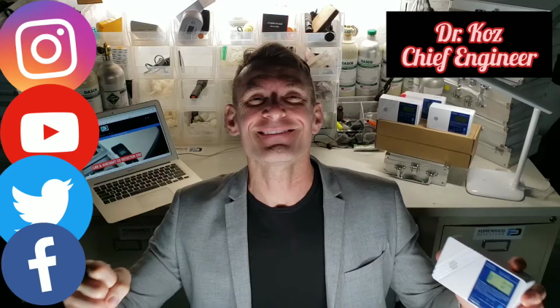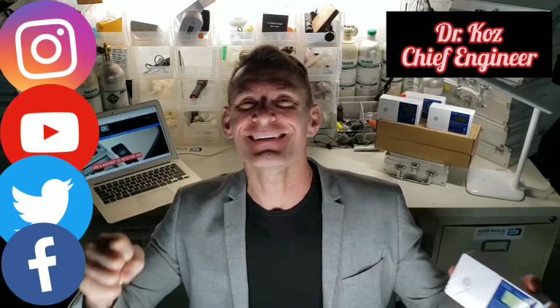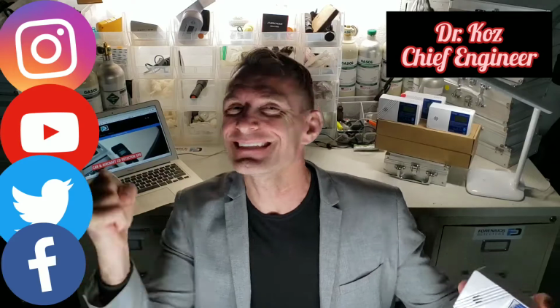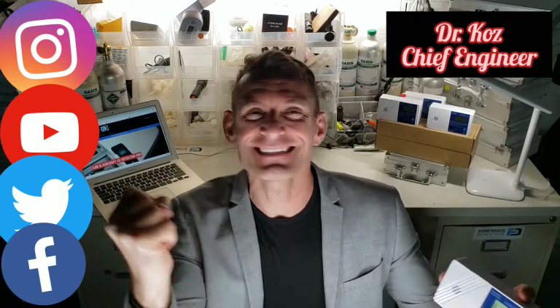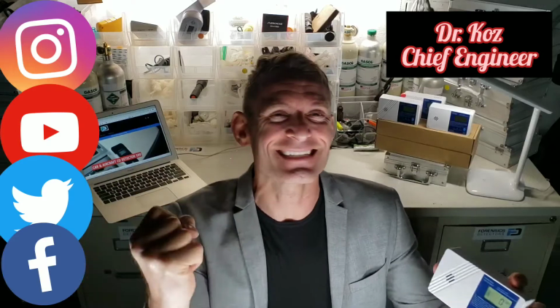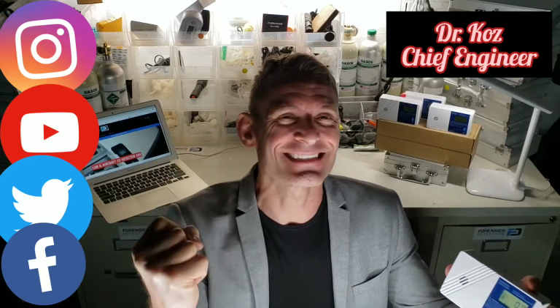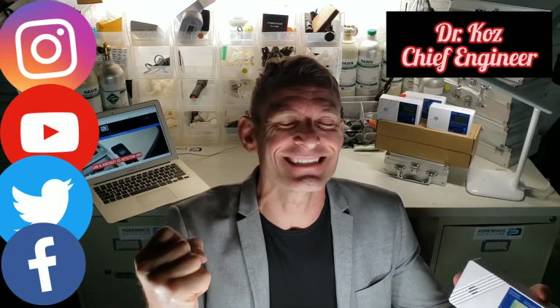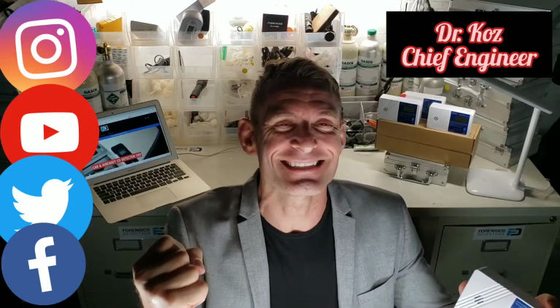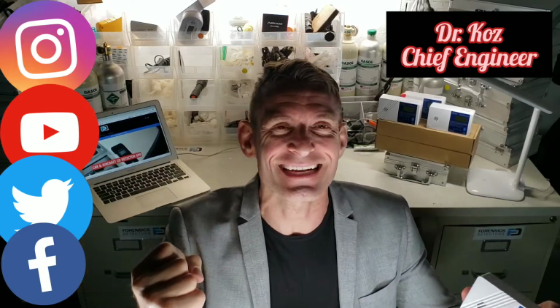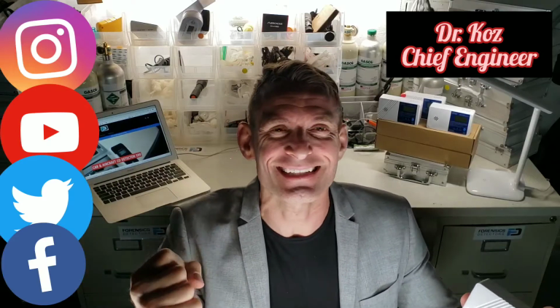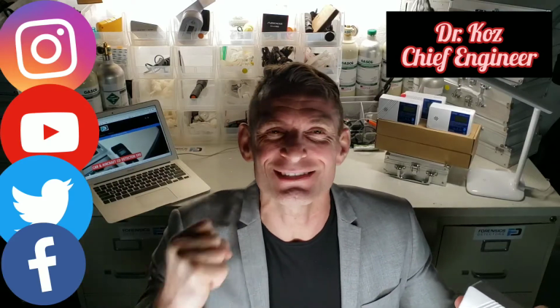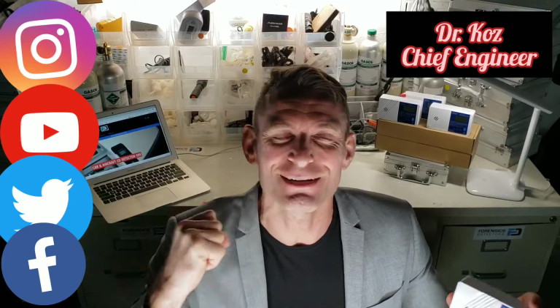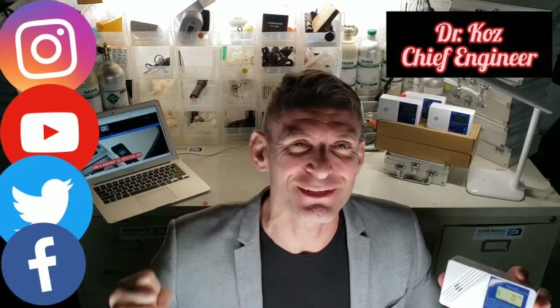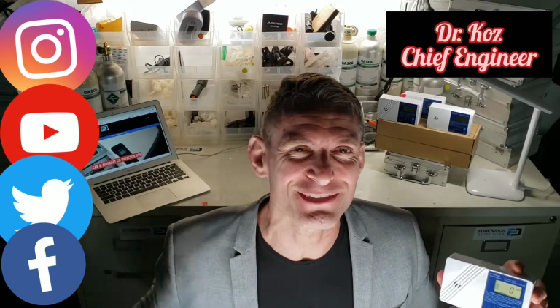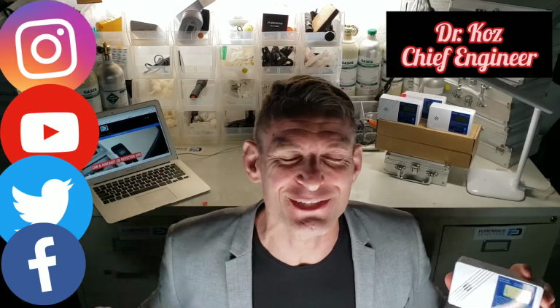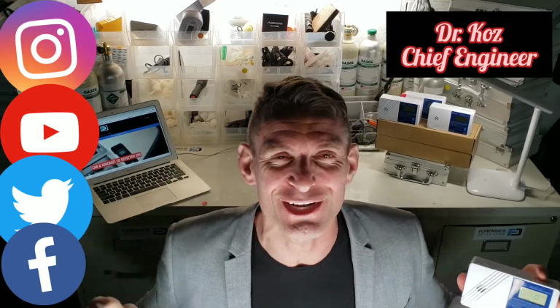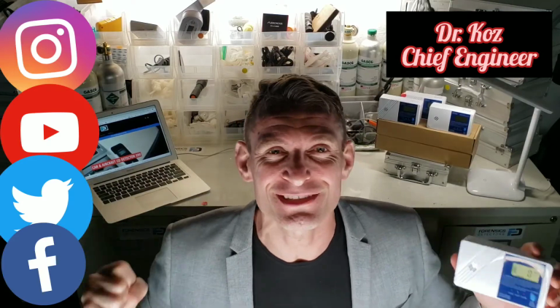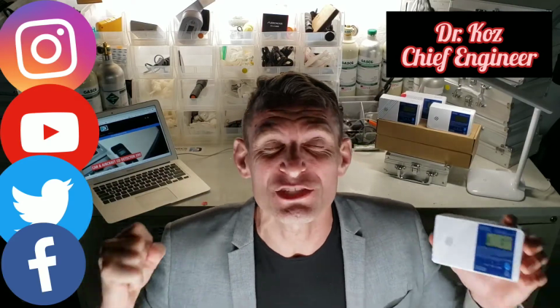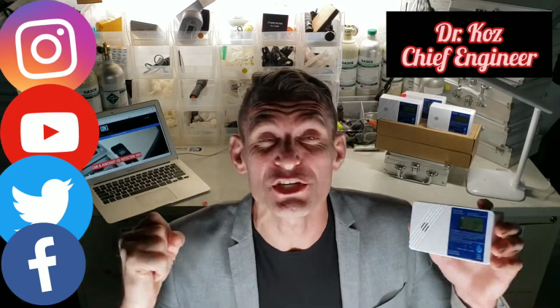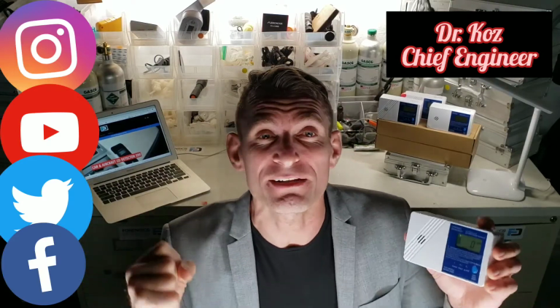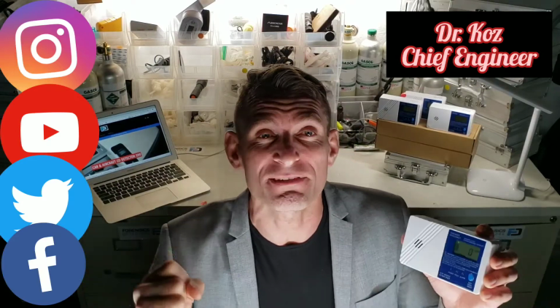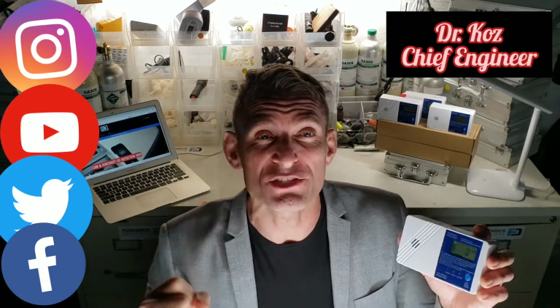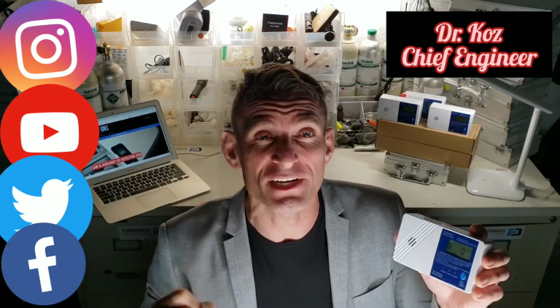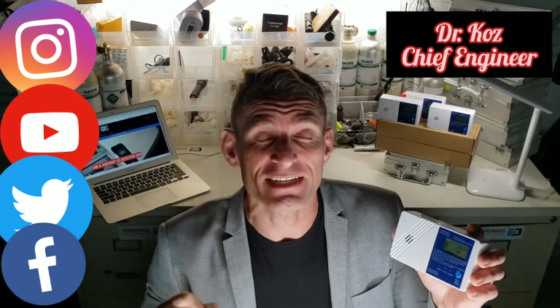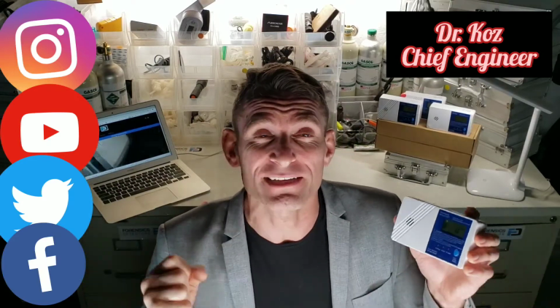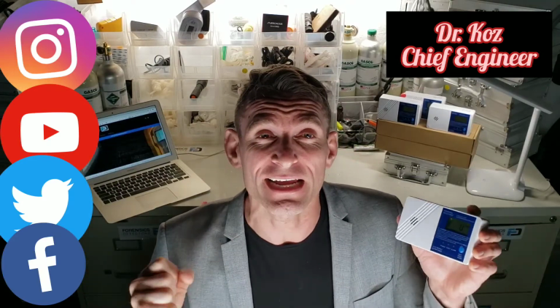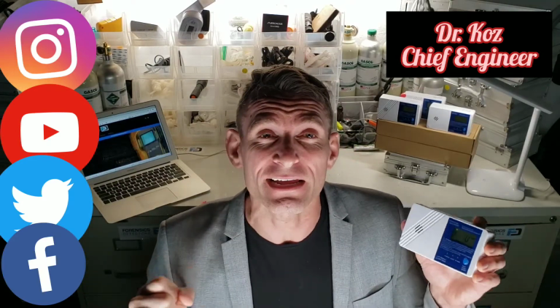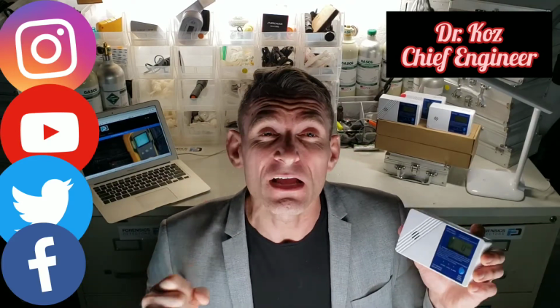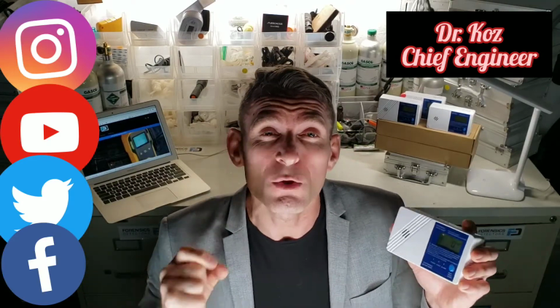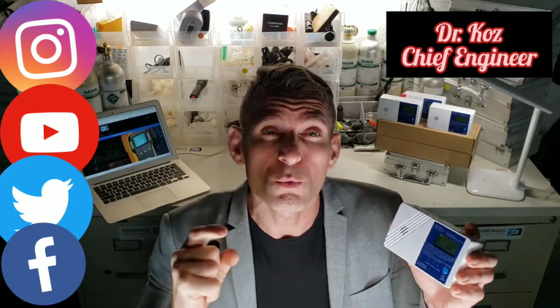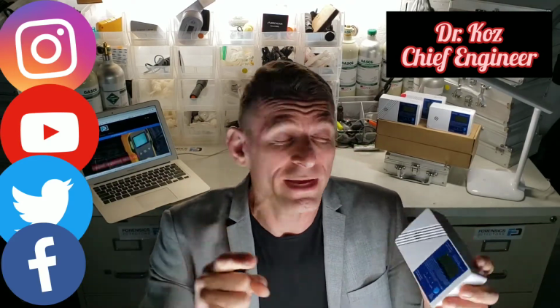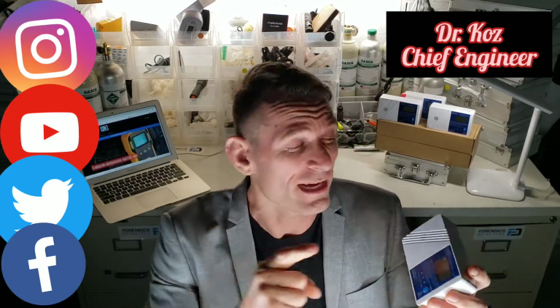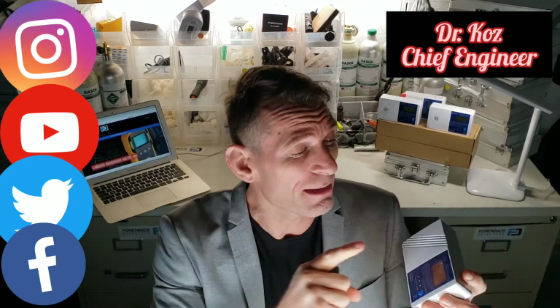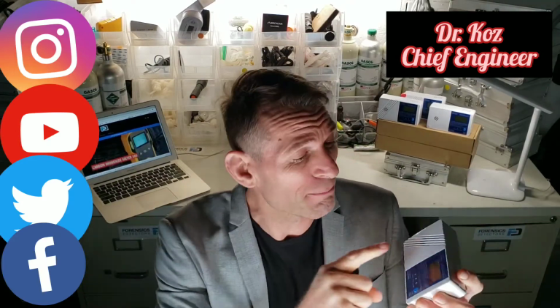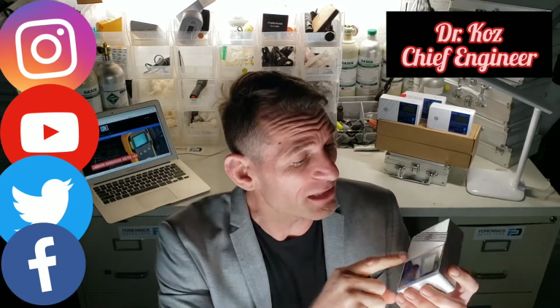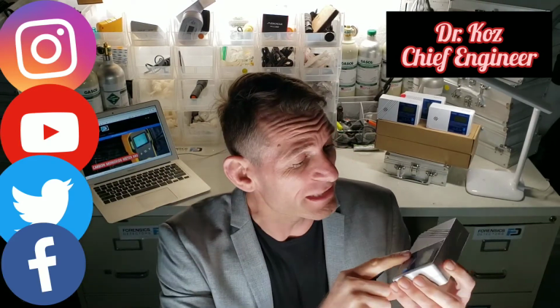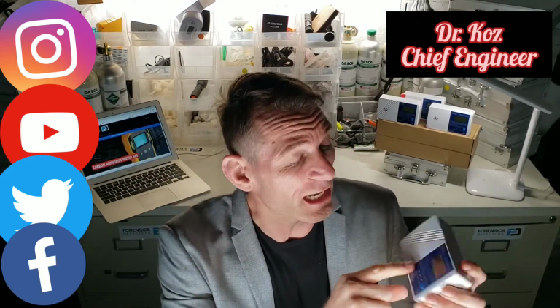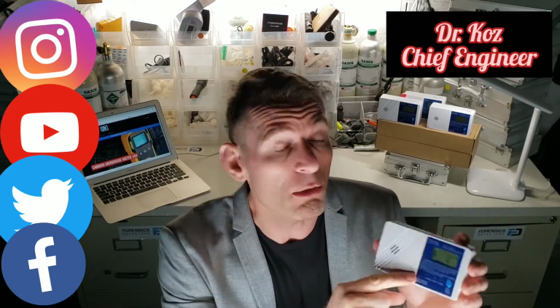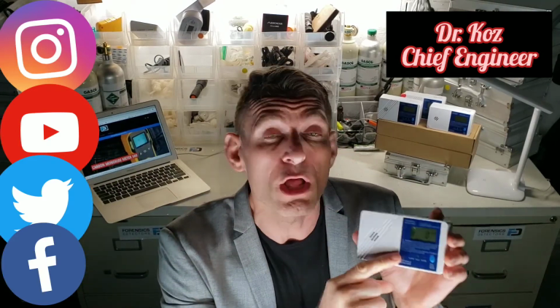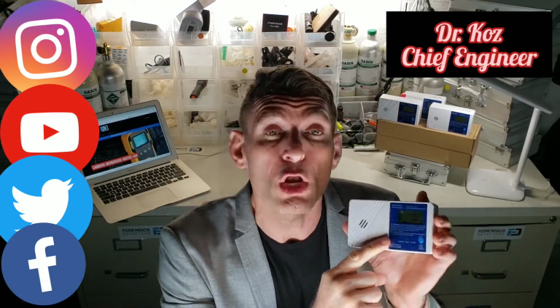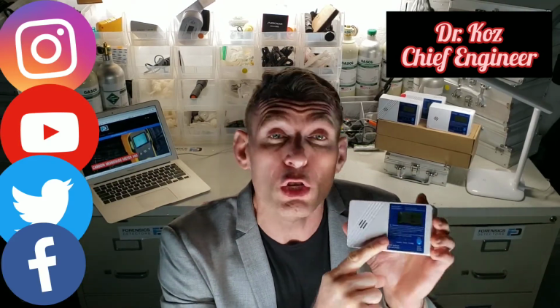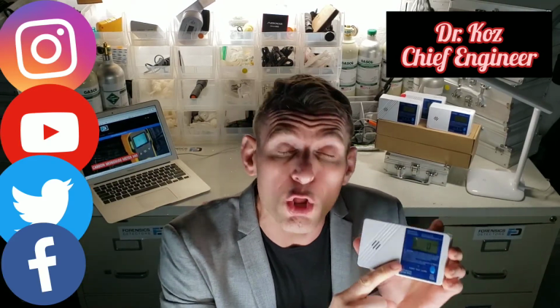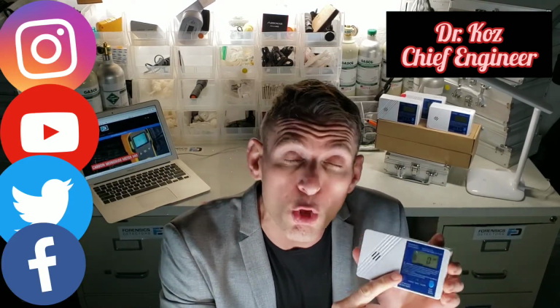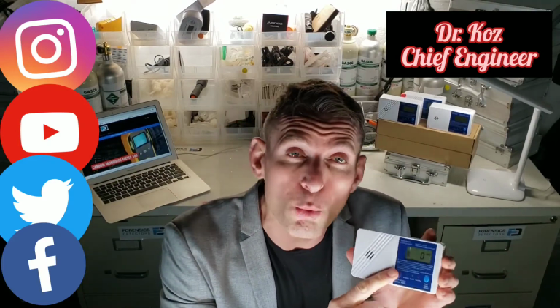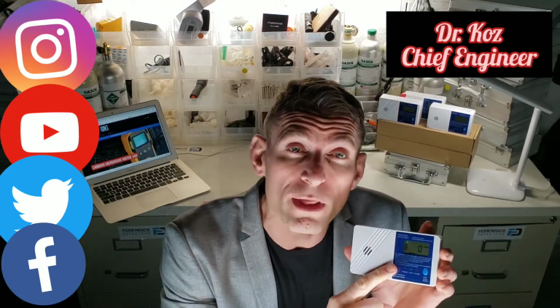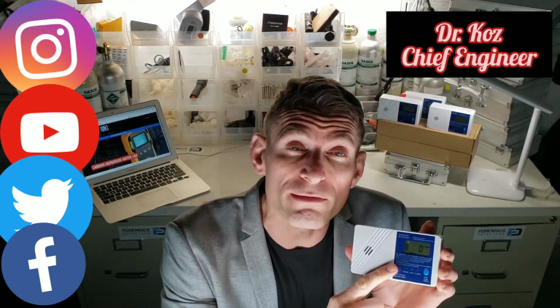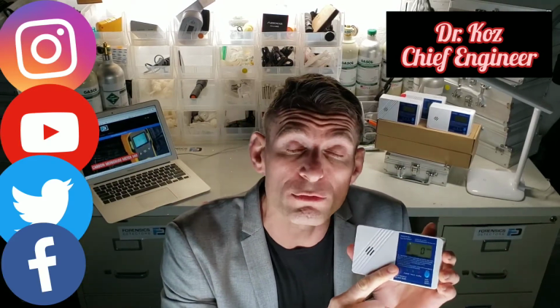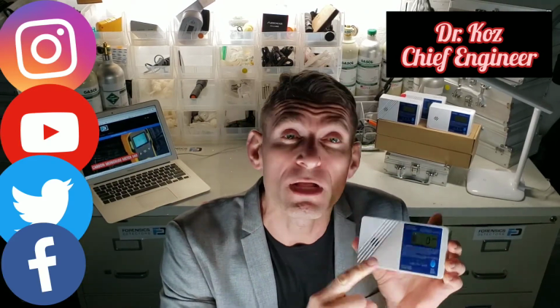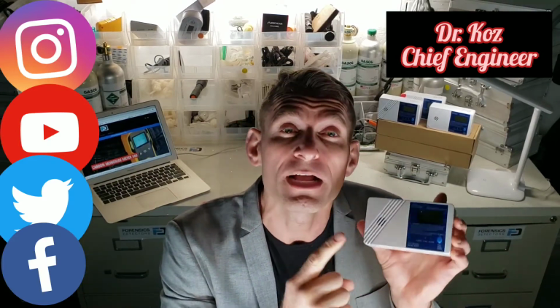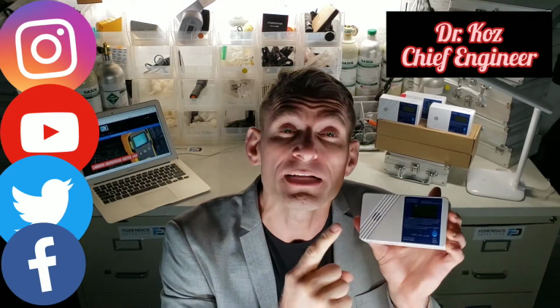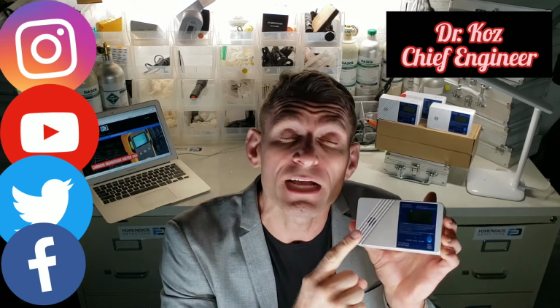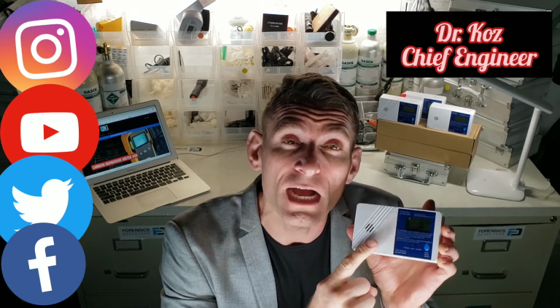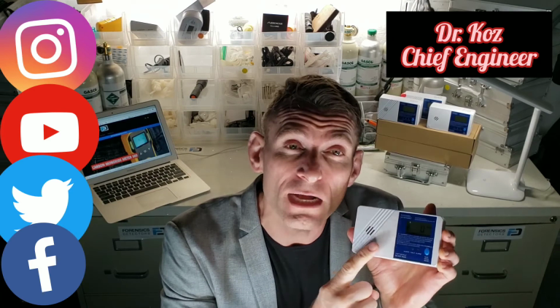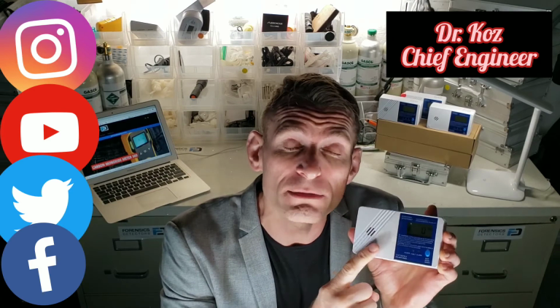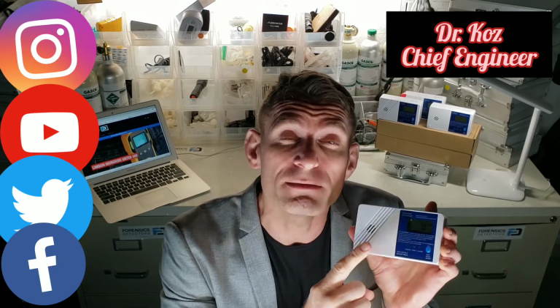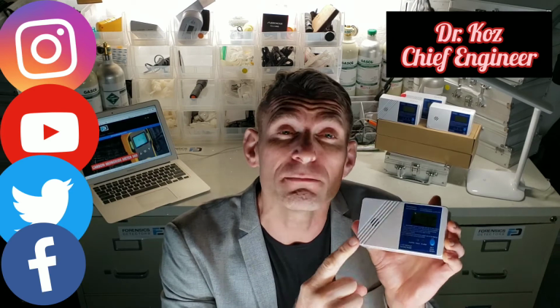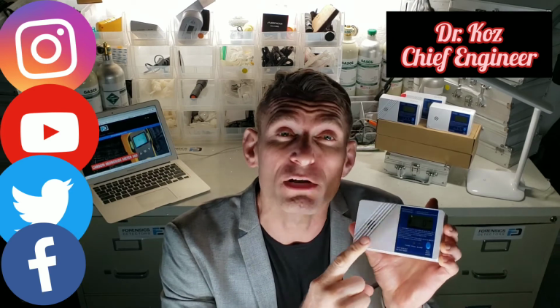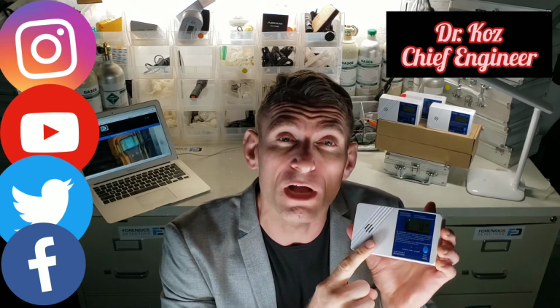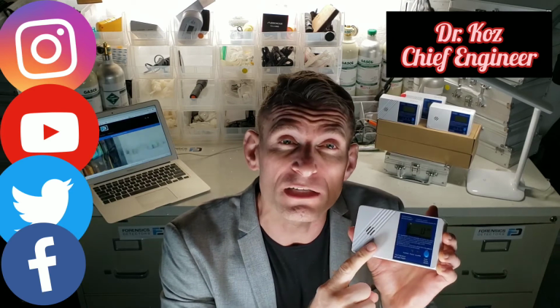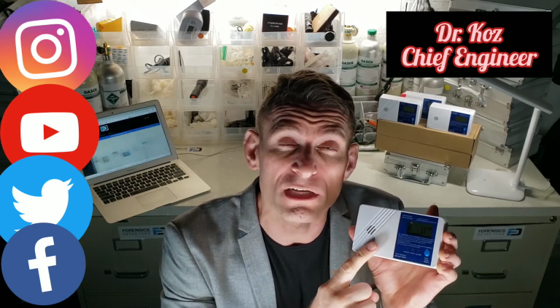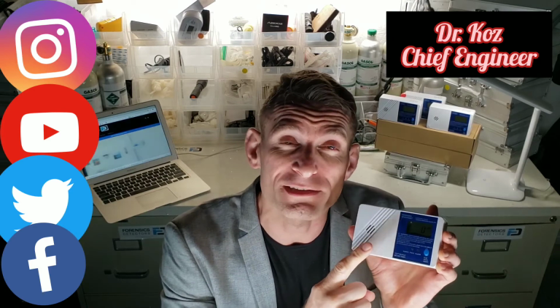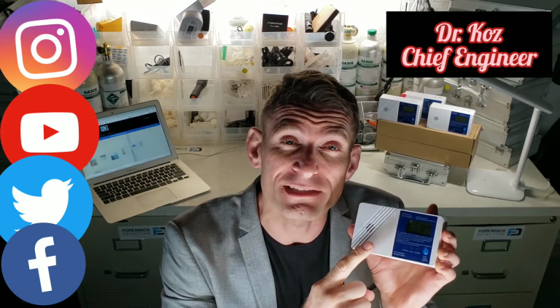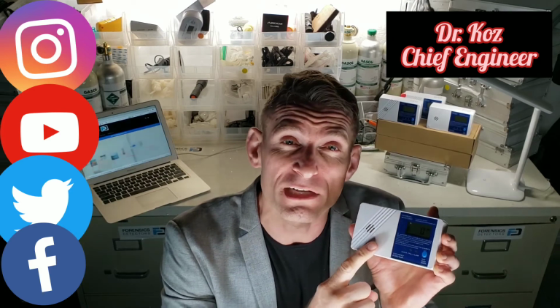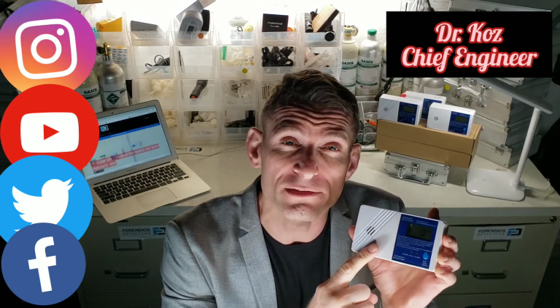Forensics Detectors. I'm Dr. Kars, Chief Engineer, and today we are unboxing our low-level carbon monoxide detector.